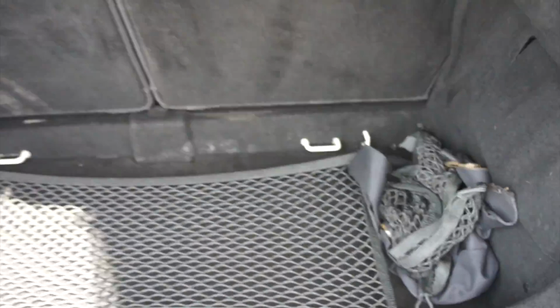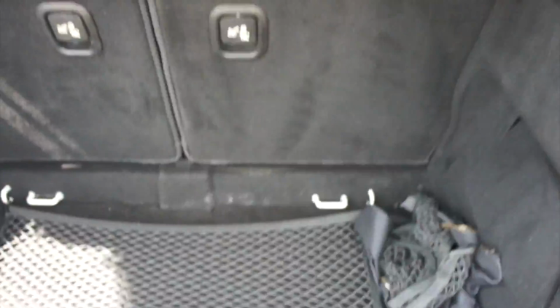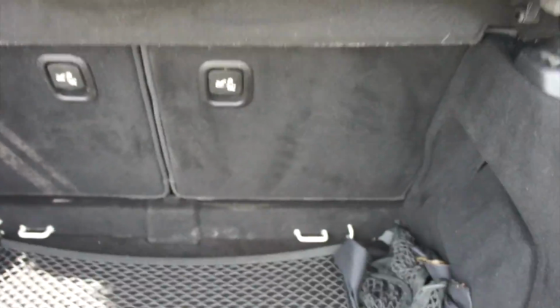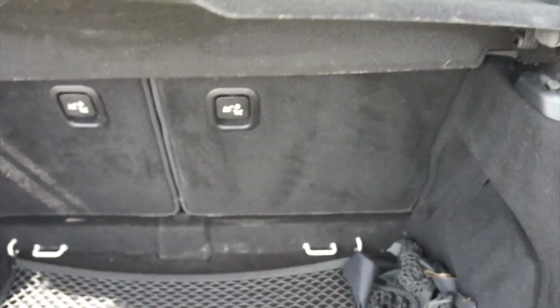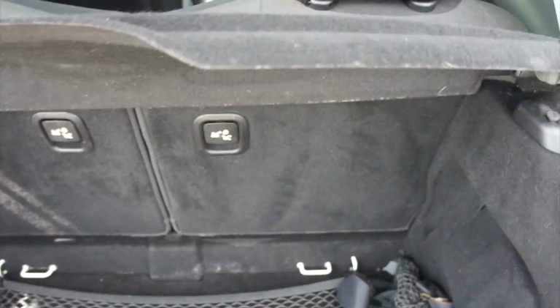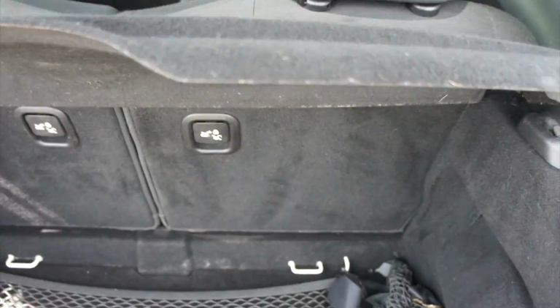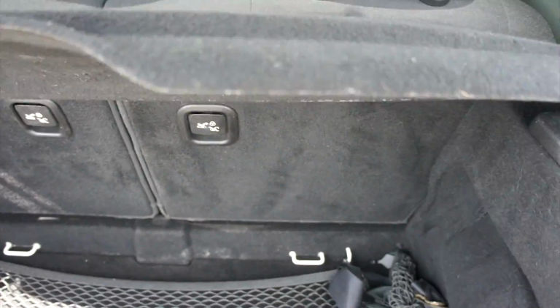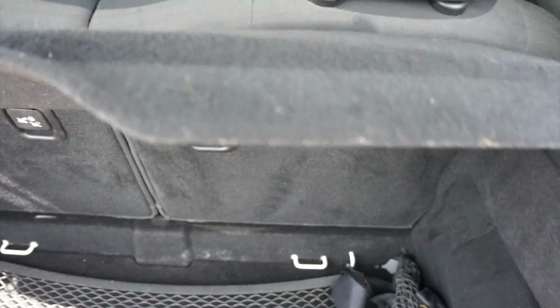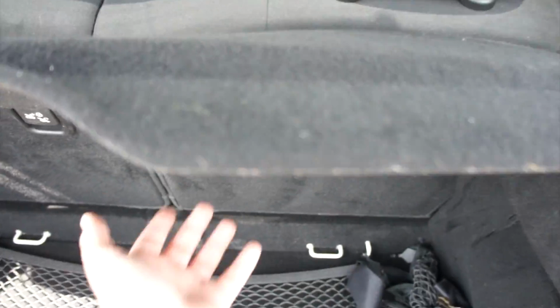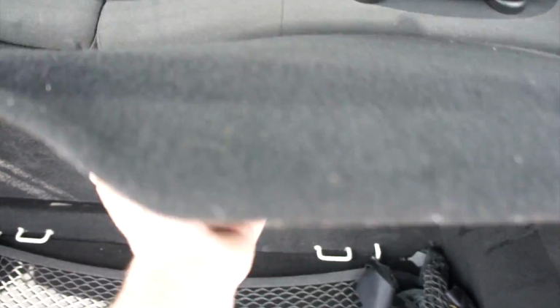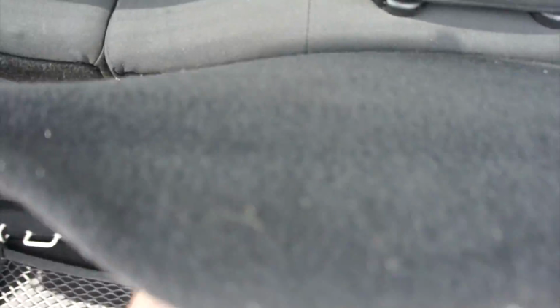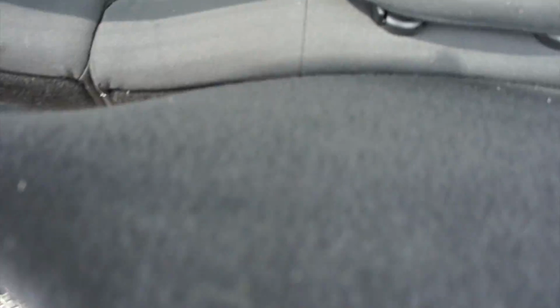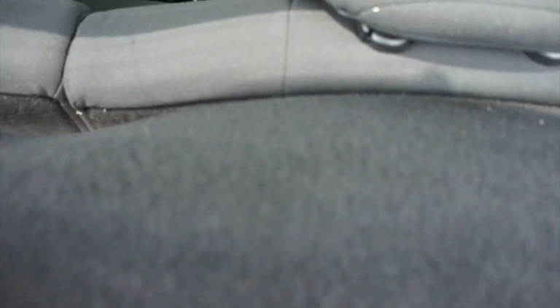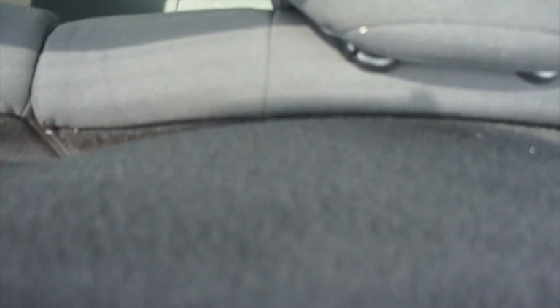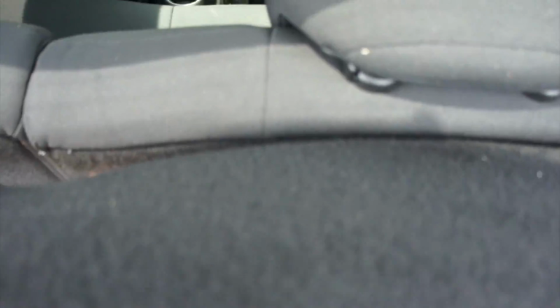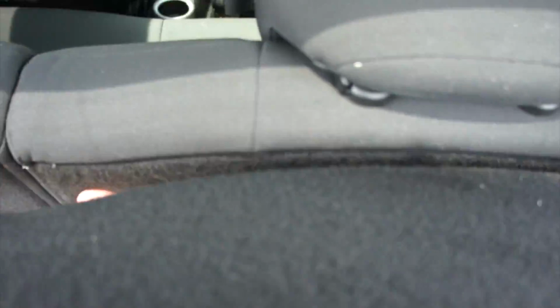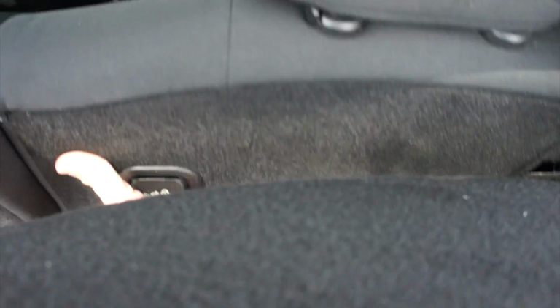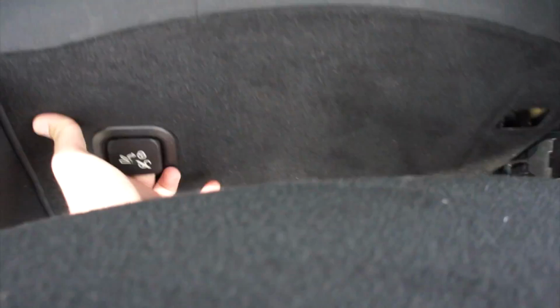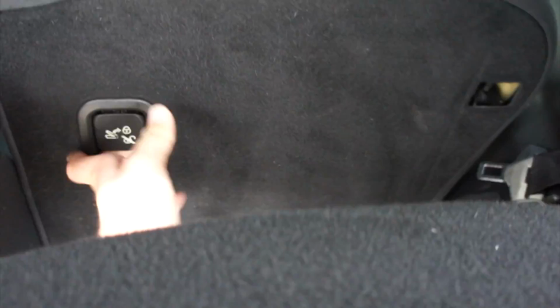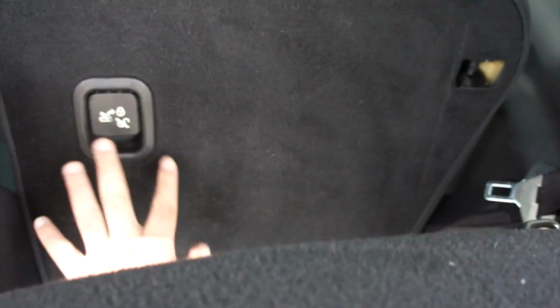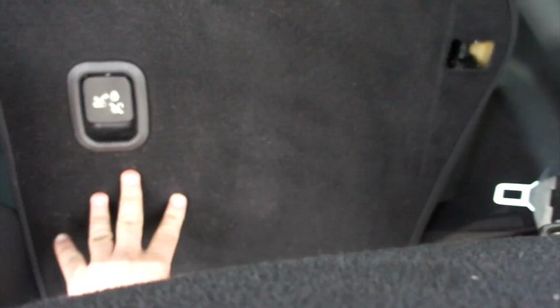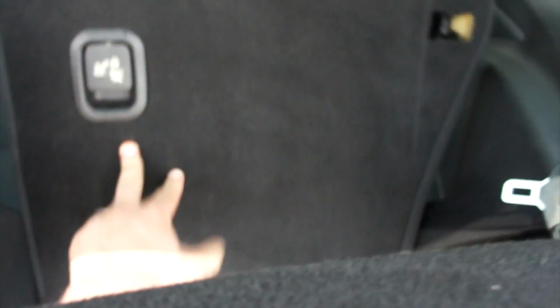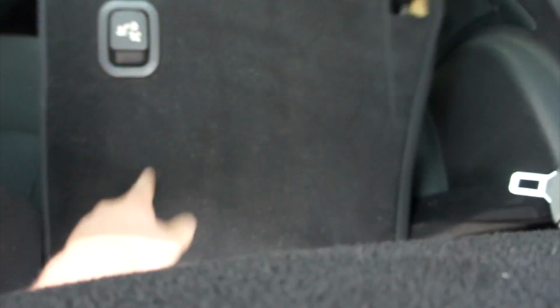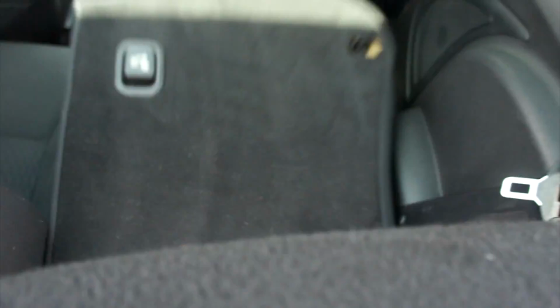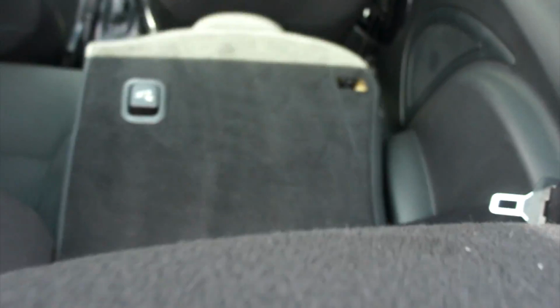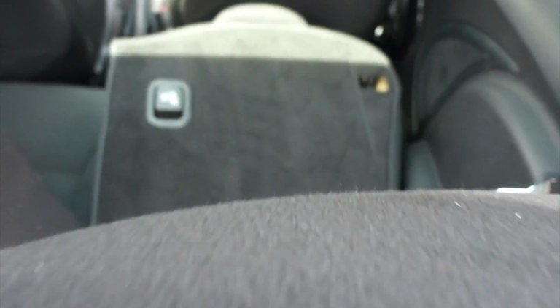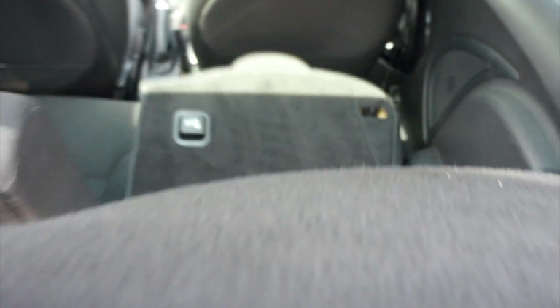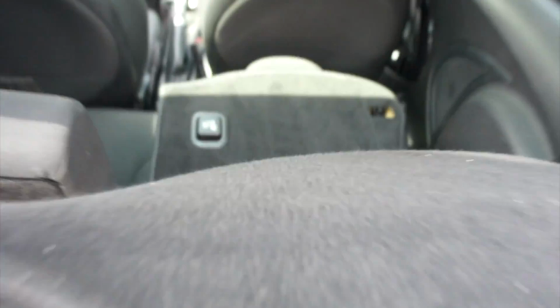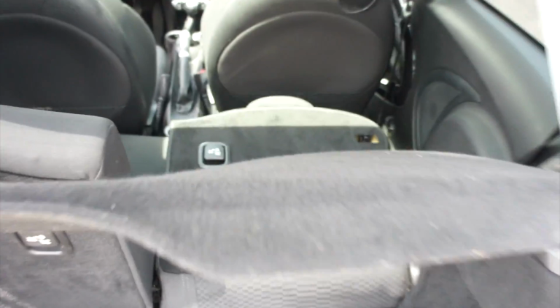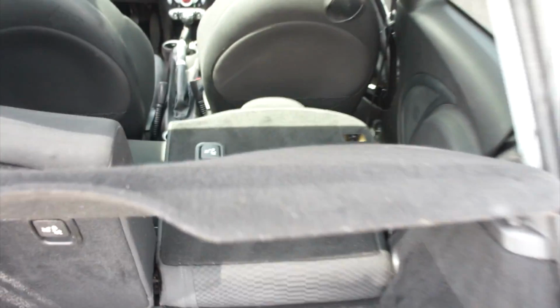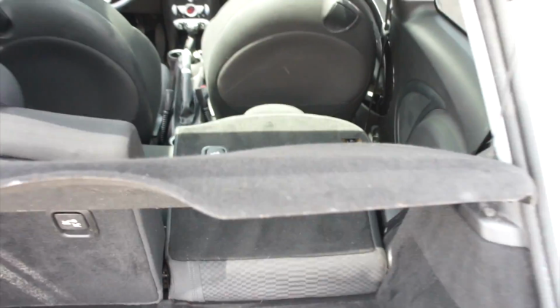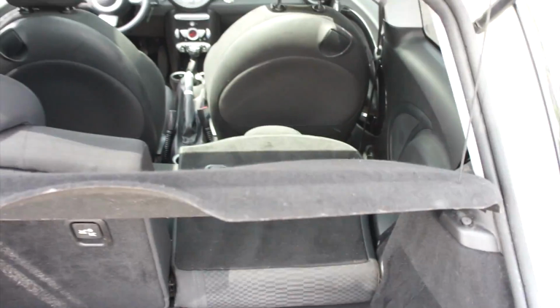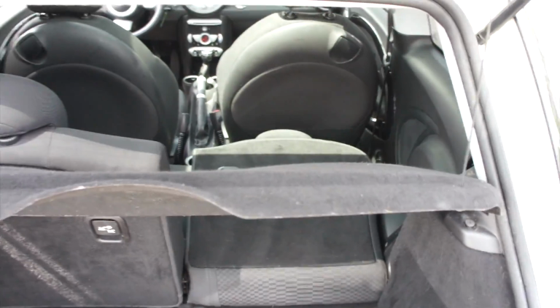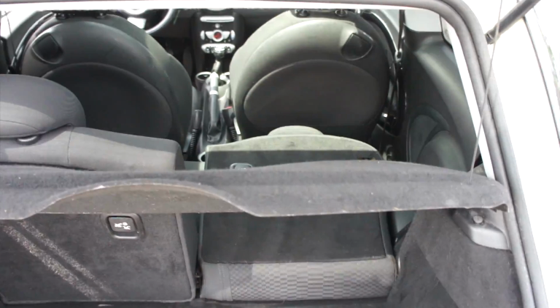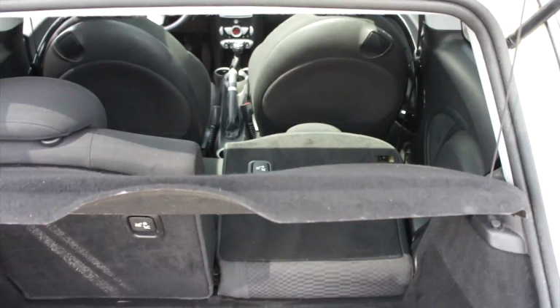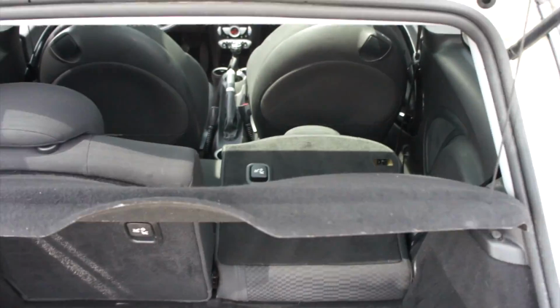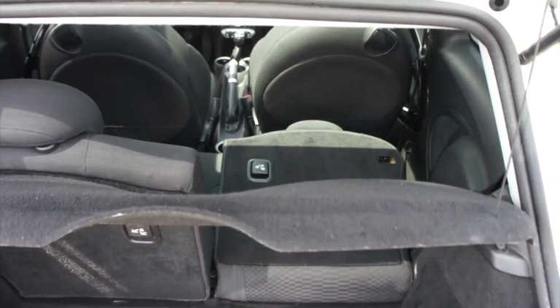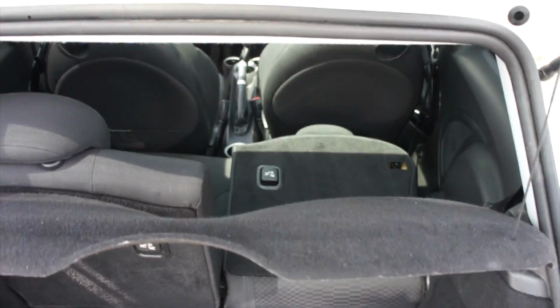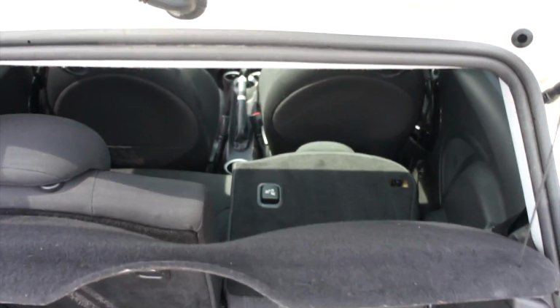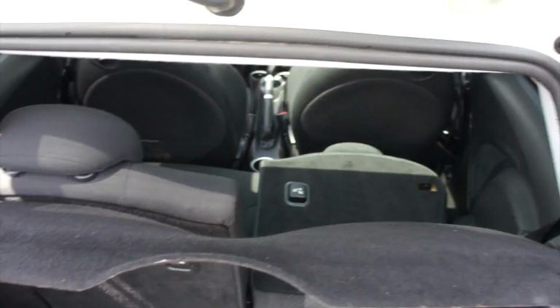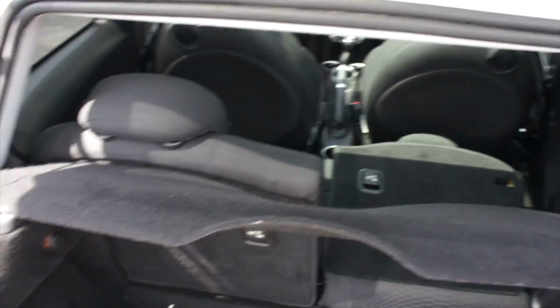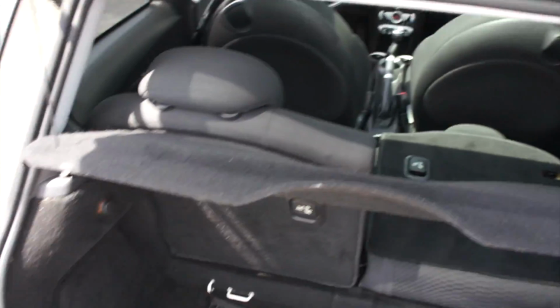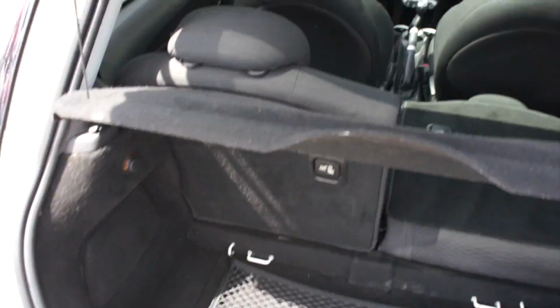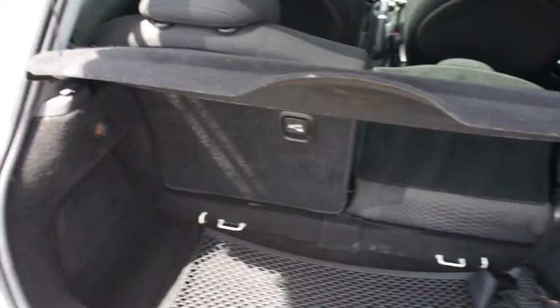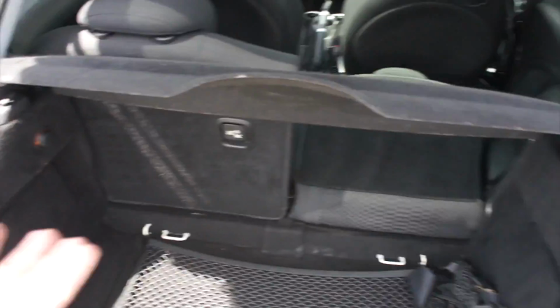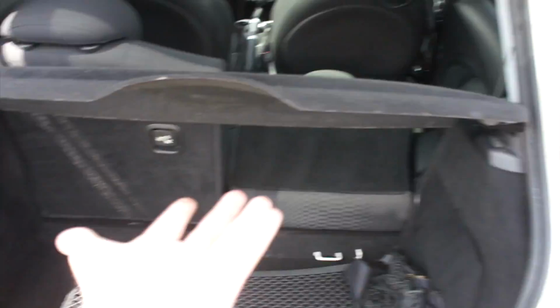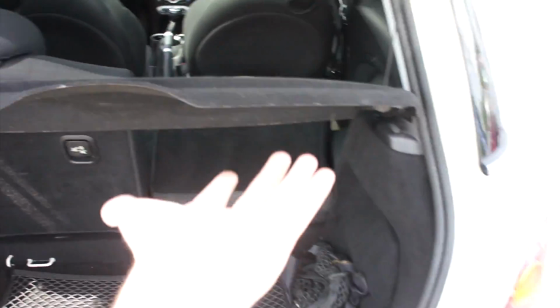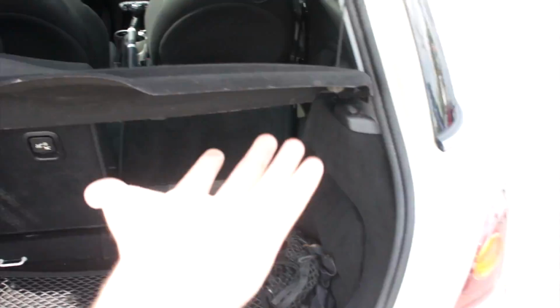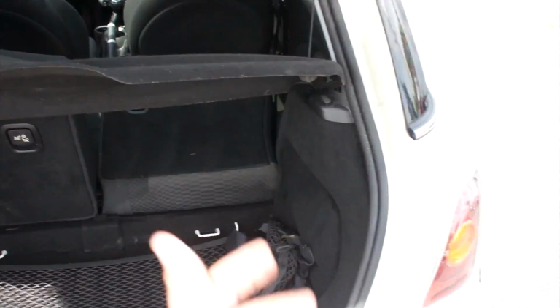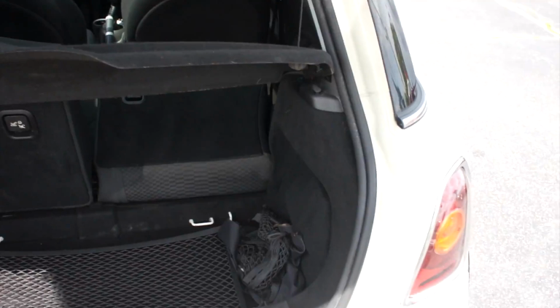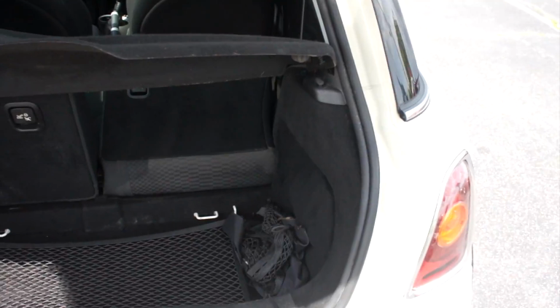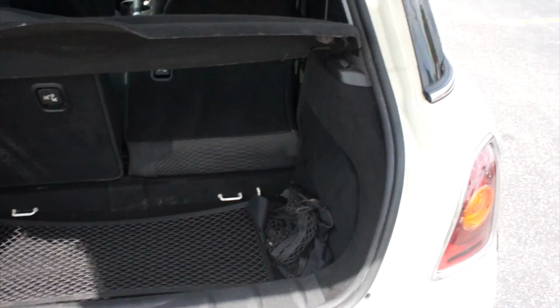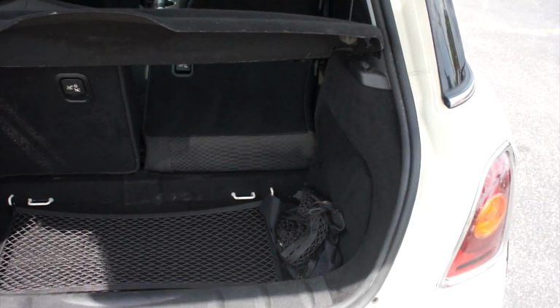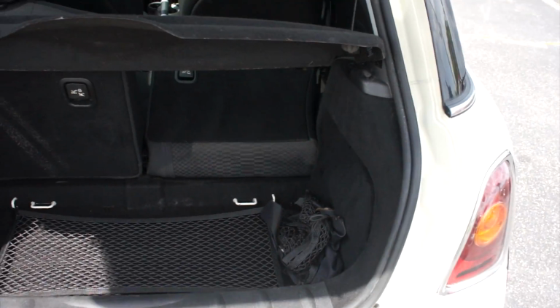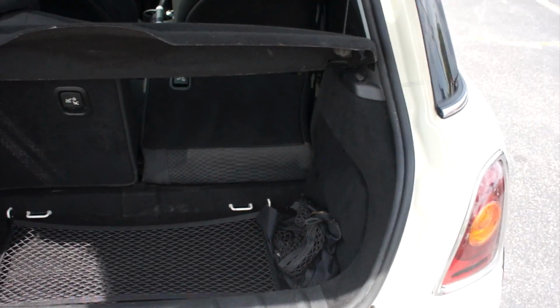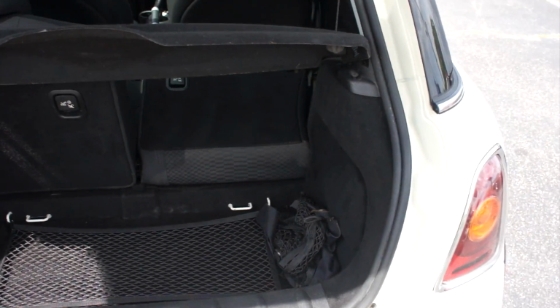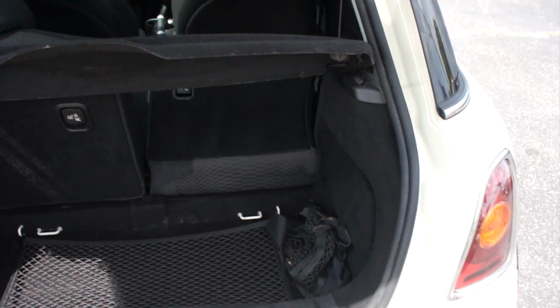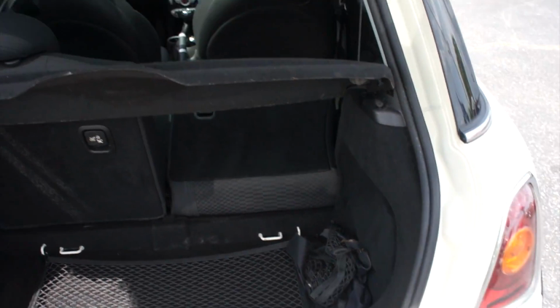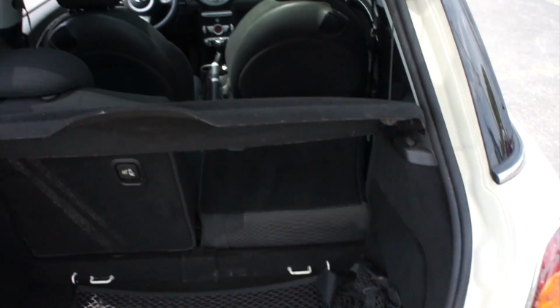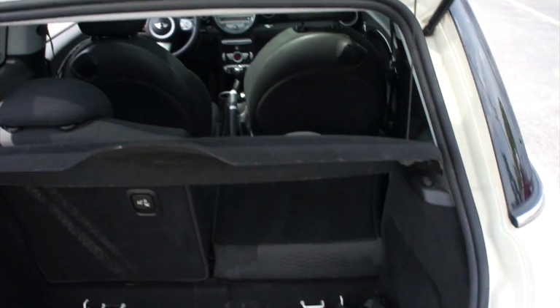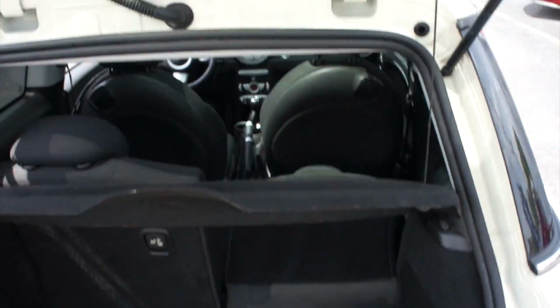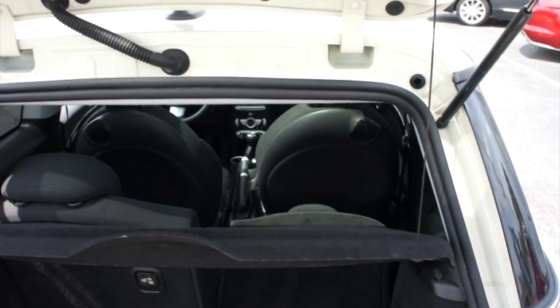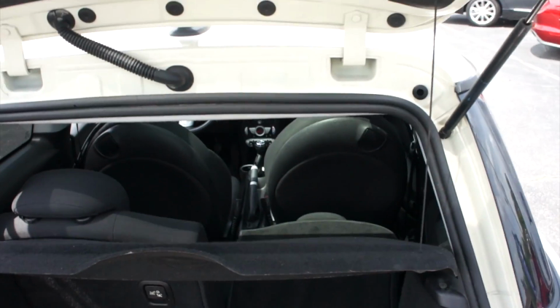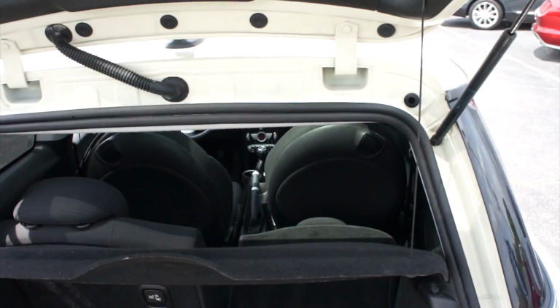The back seats fold nice and simple — just drop them like that and you get a pretty nice amount of room with the seats folded down in this vehicle.